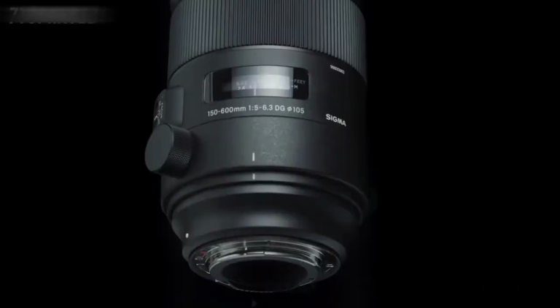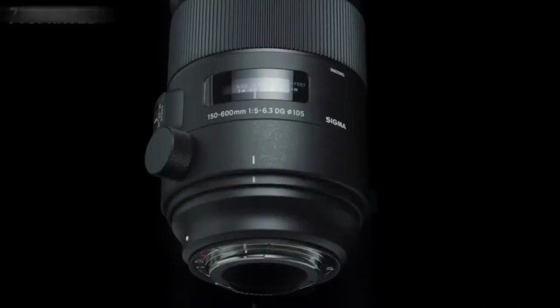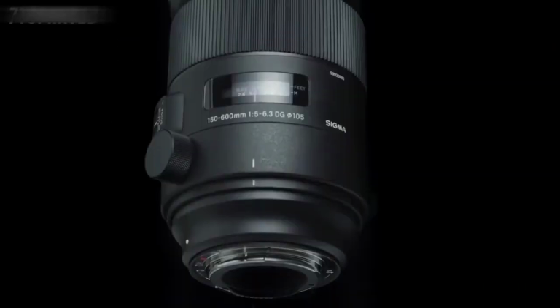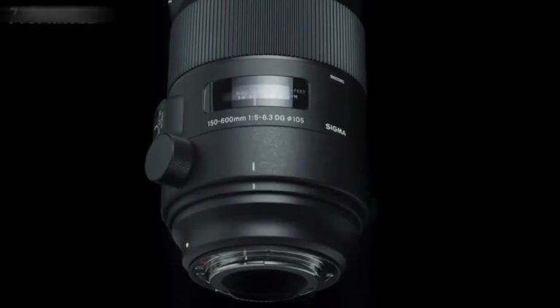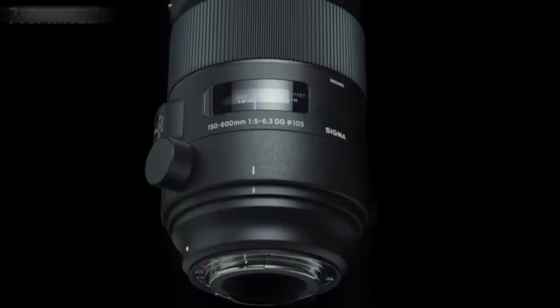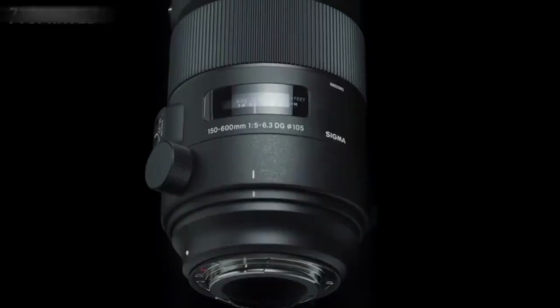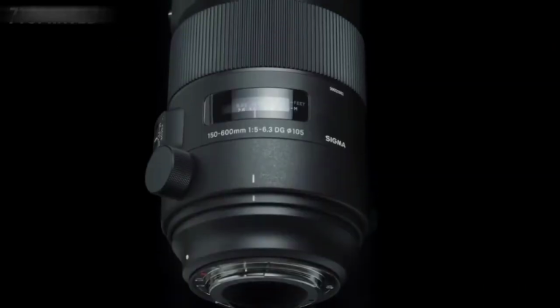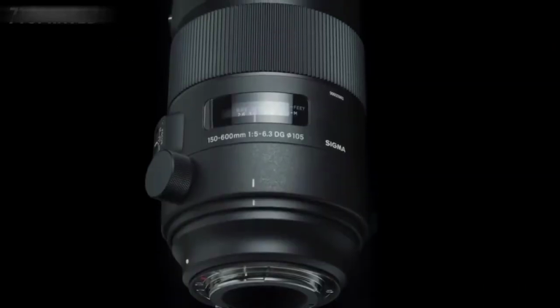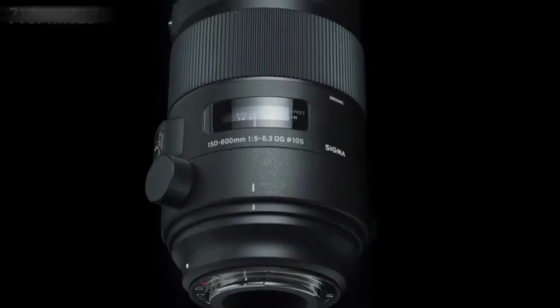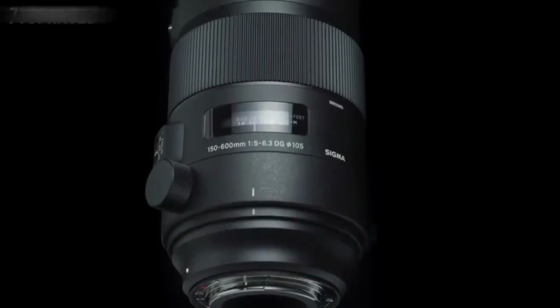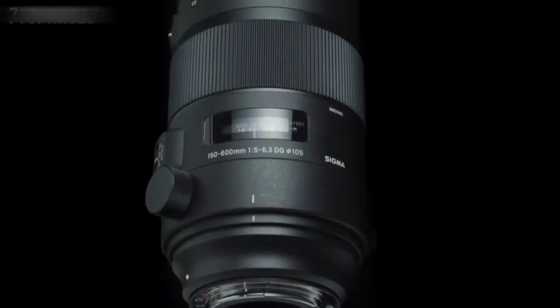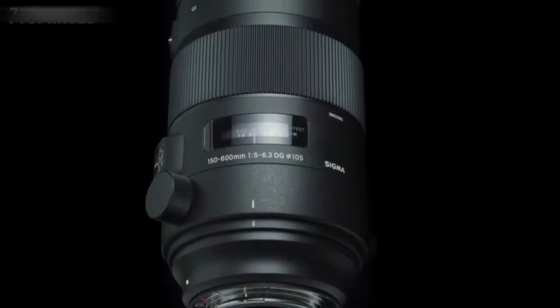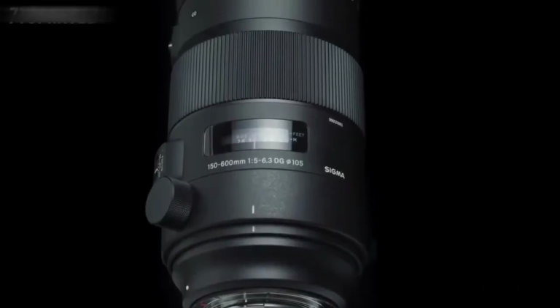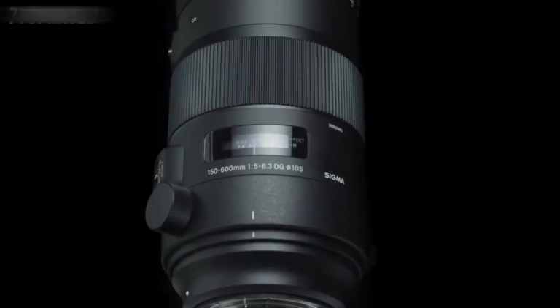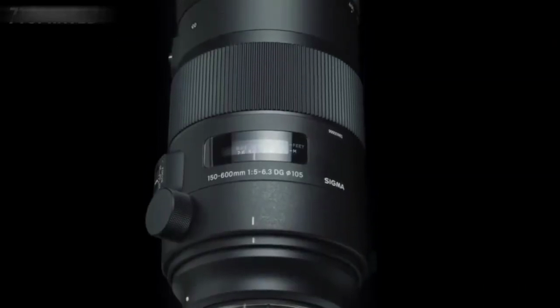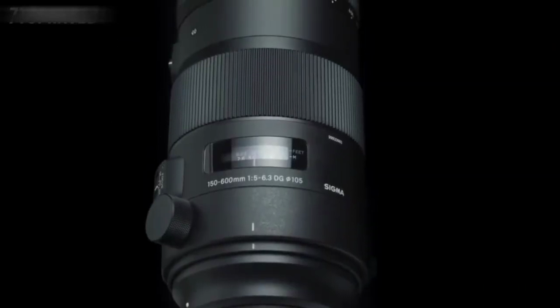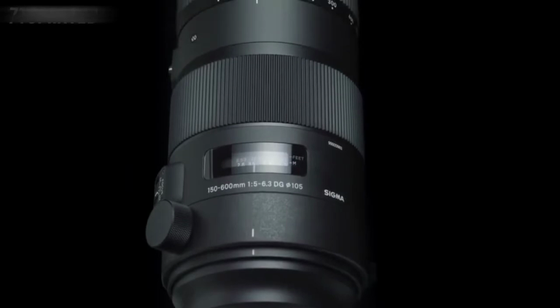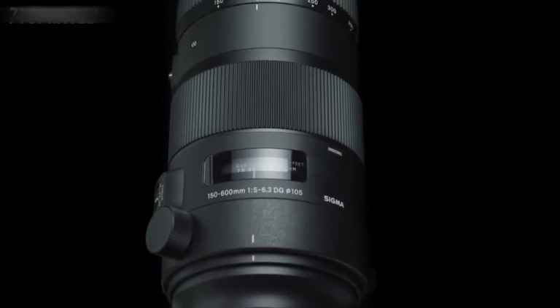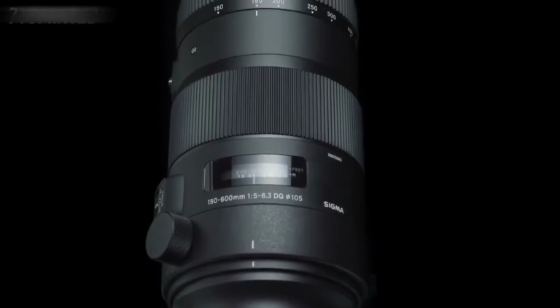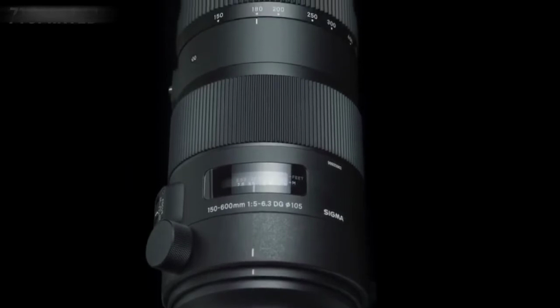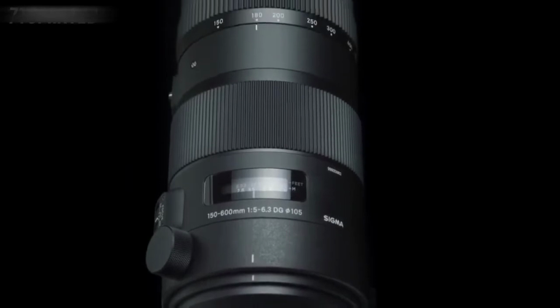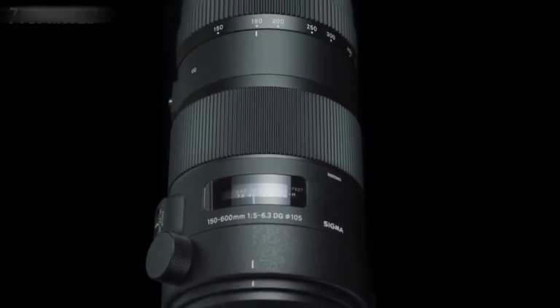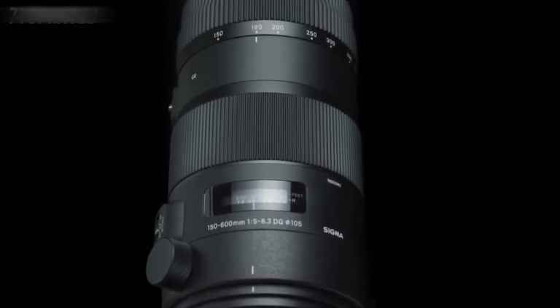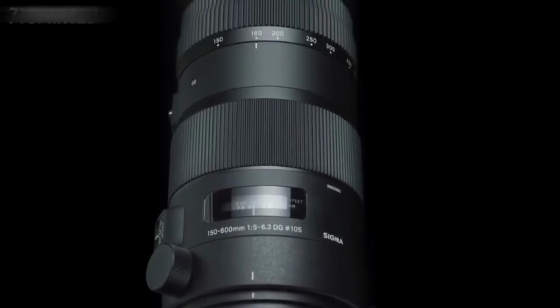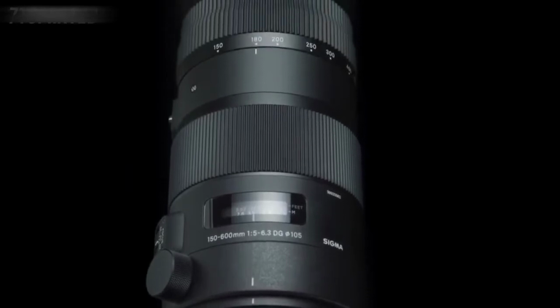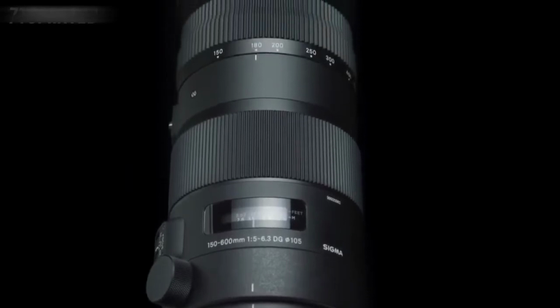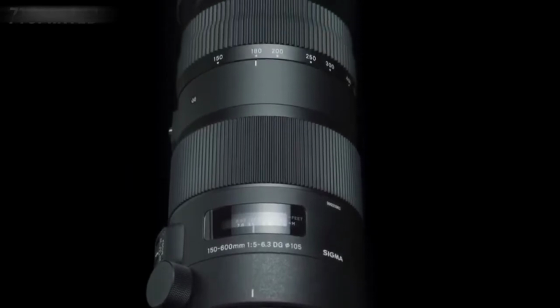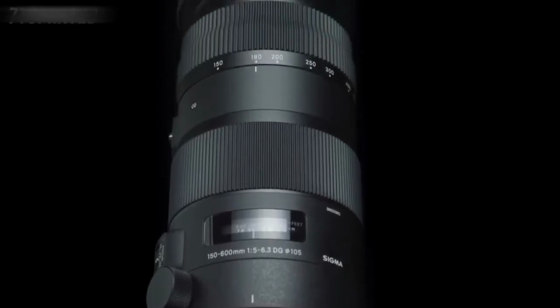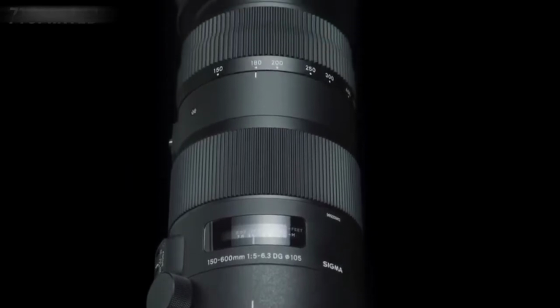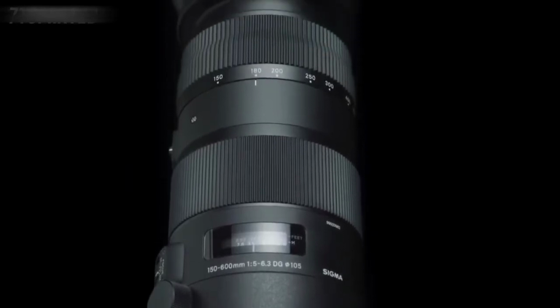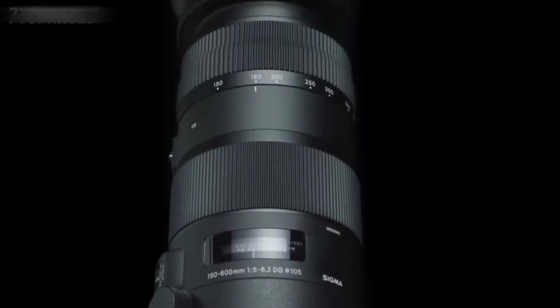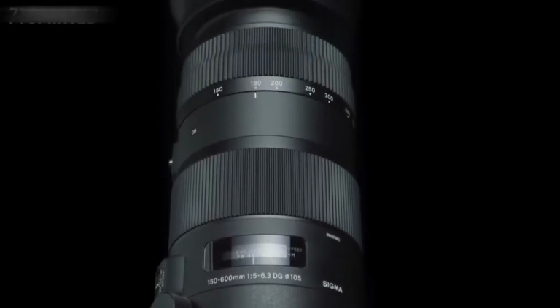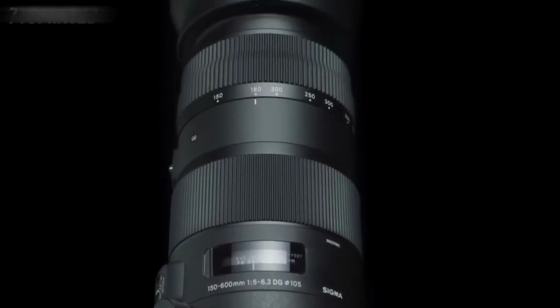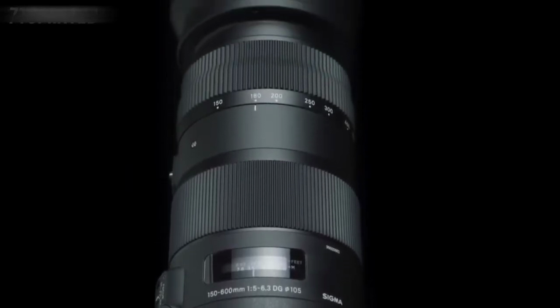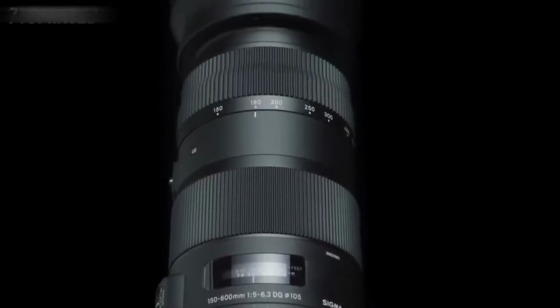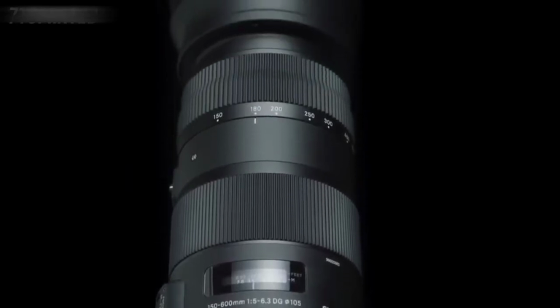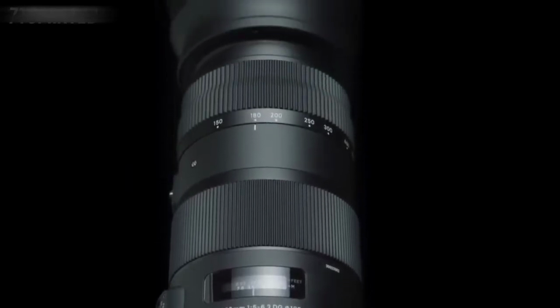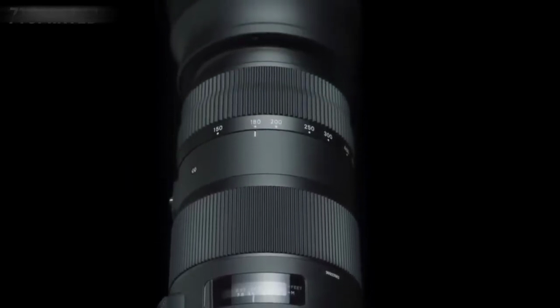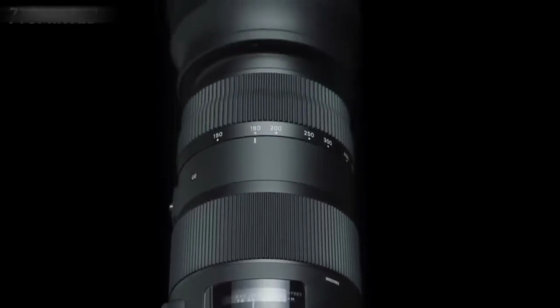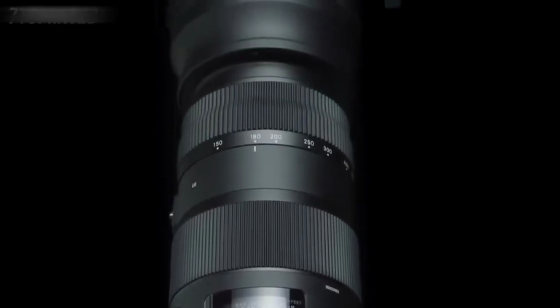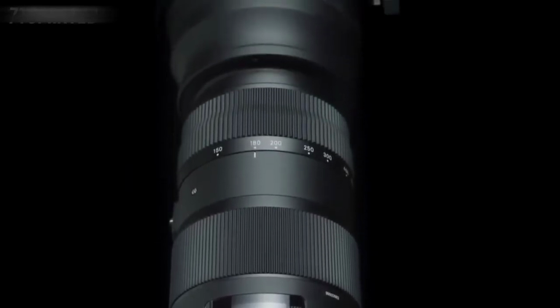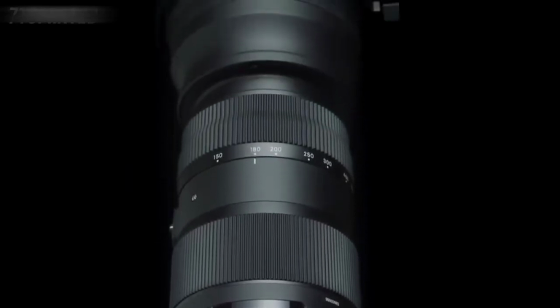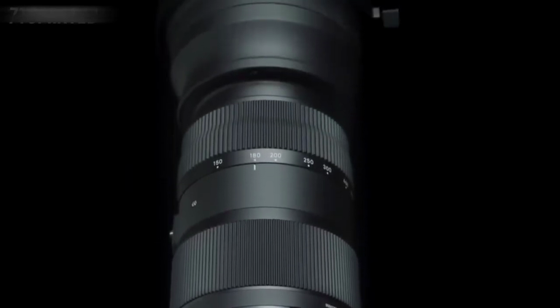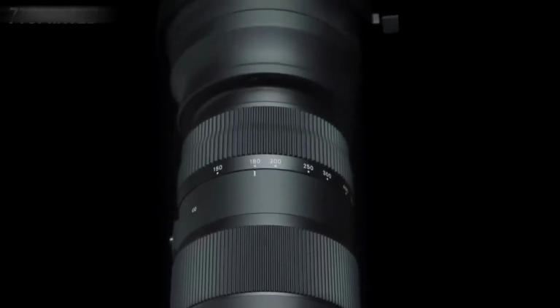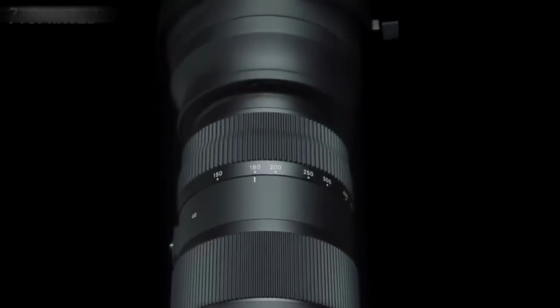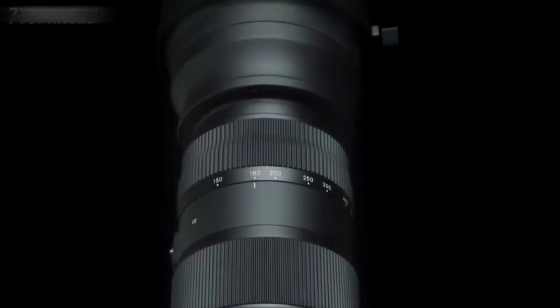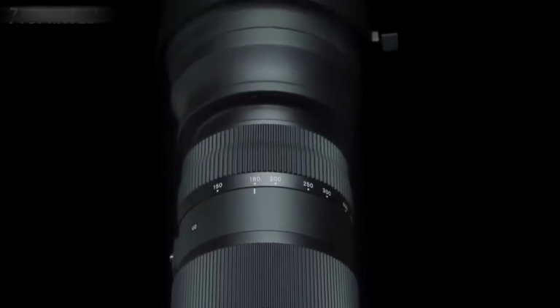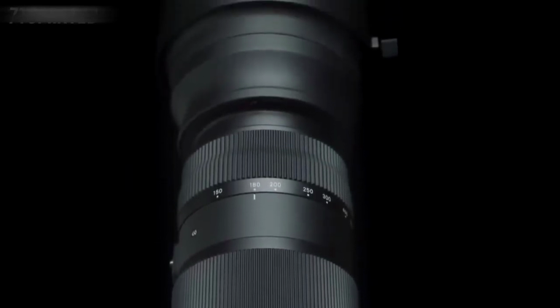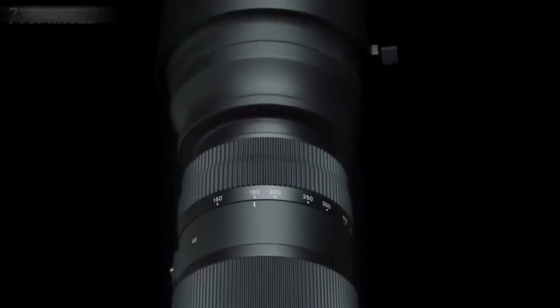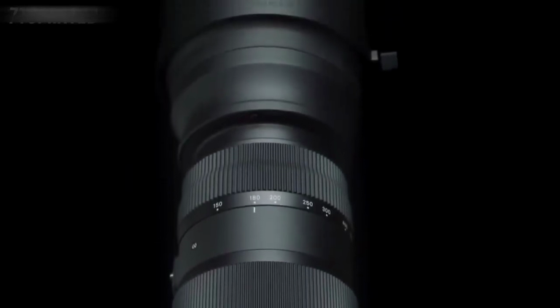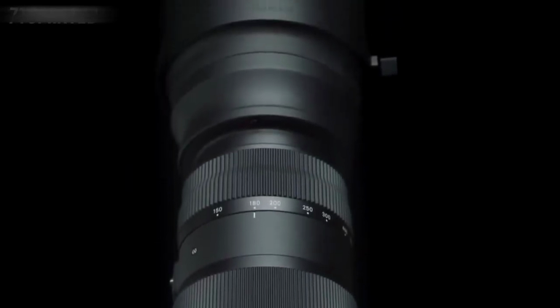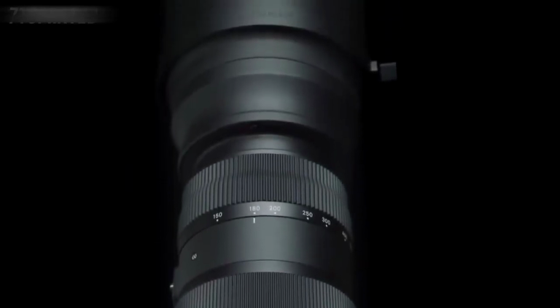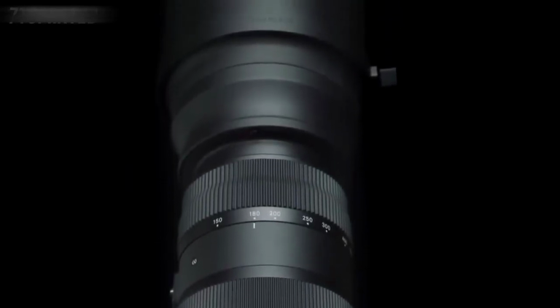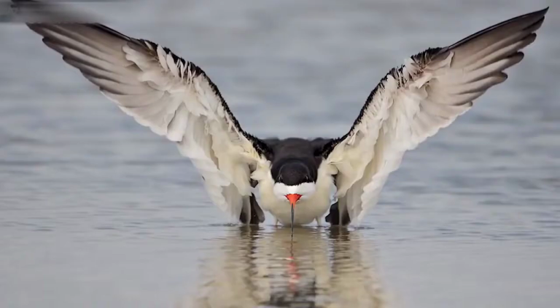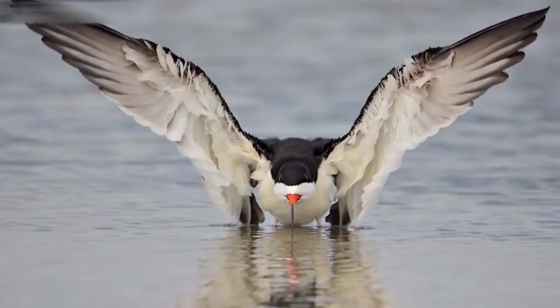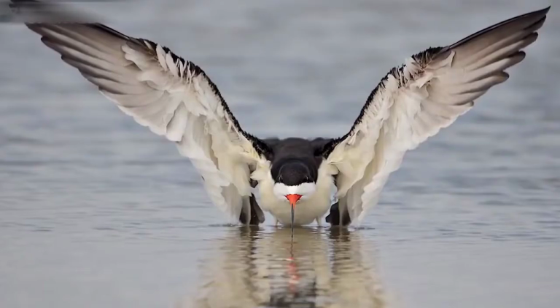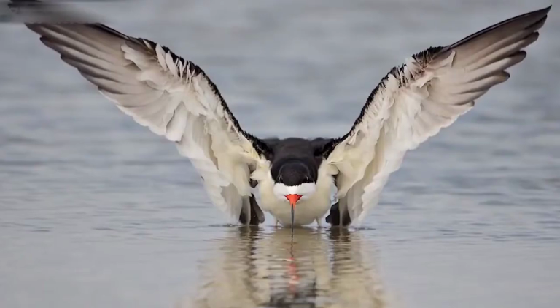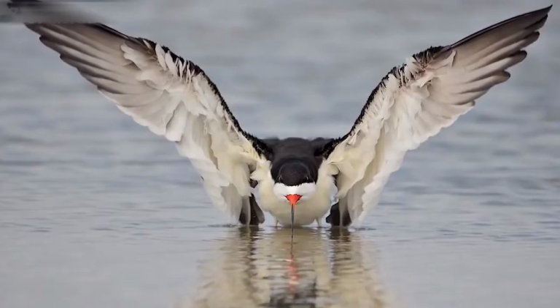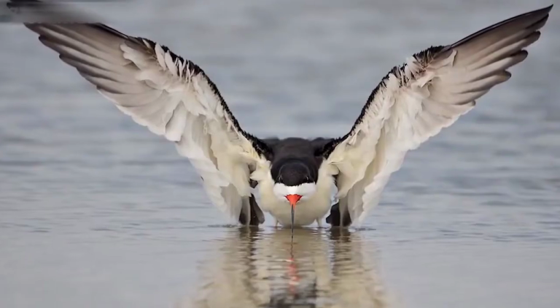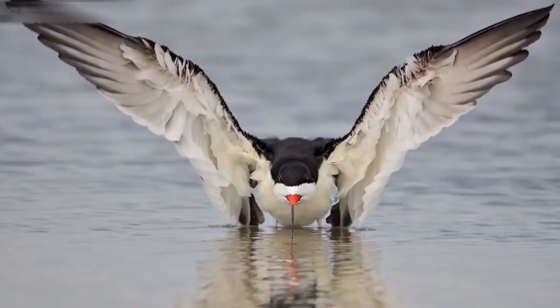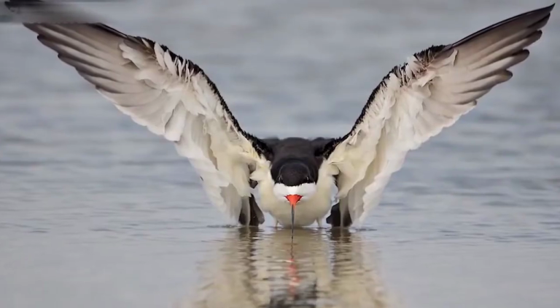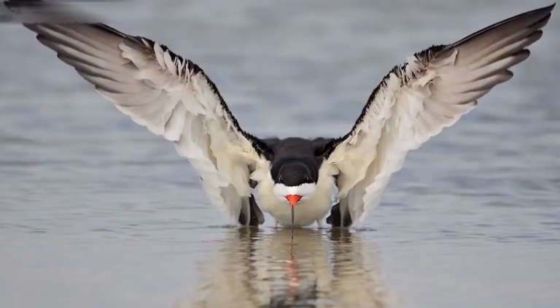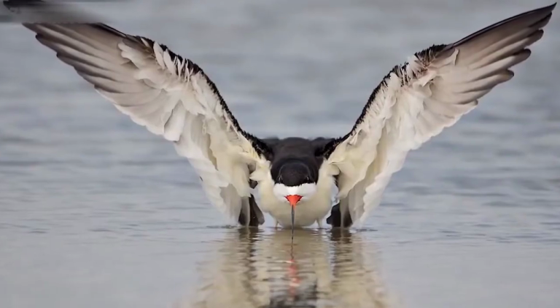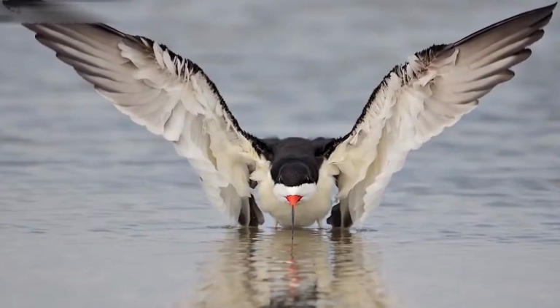This ultra-telephoto lens gives you the power to capture the very finest images anywhere.